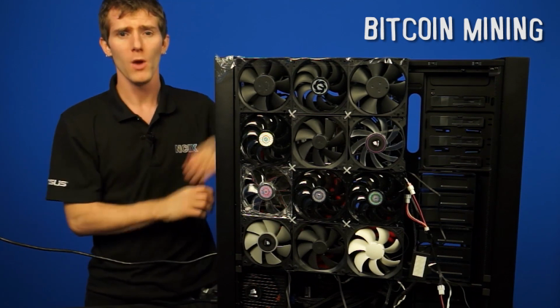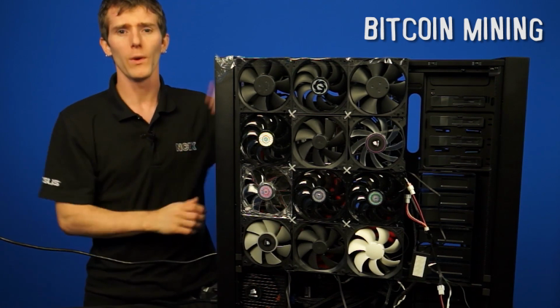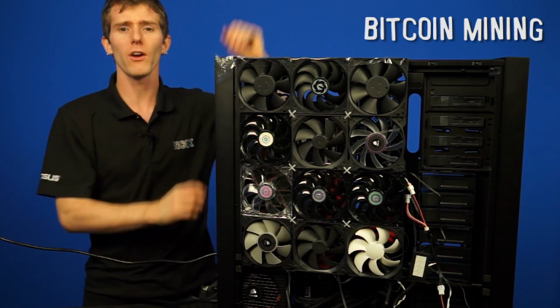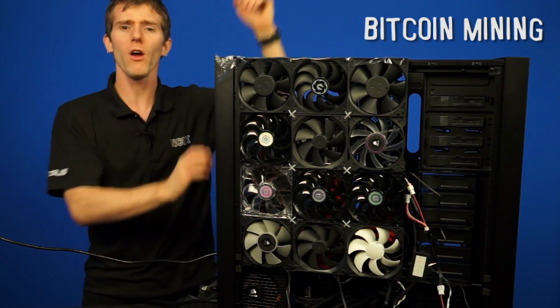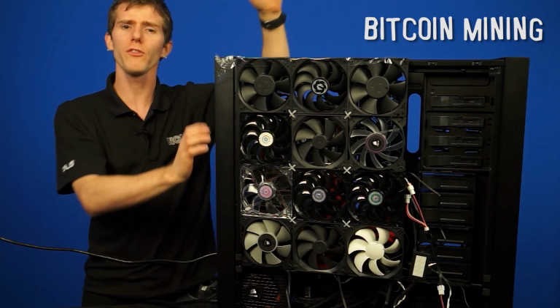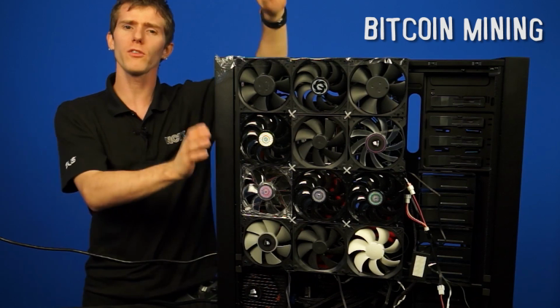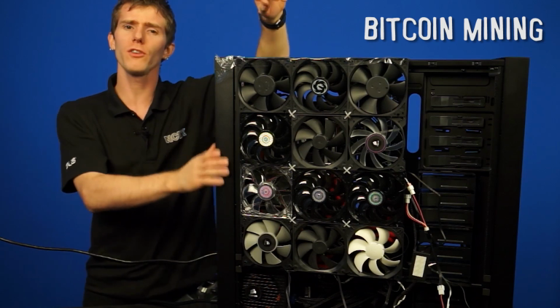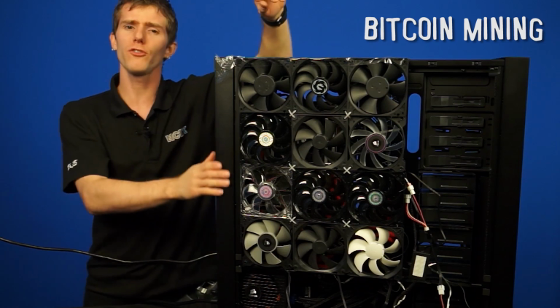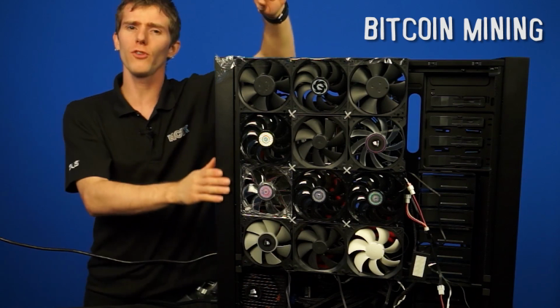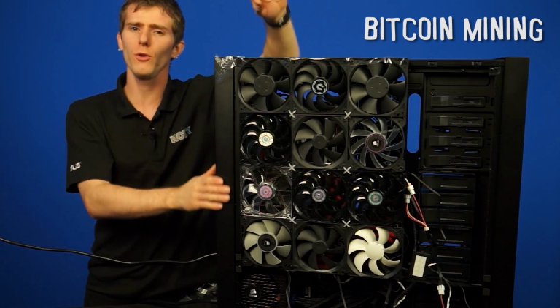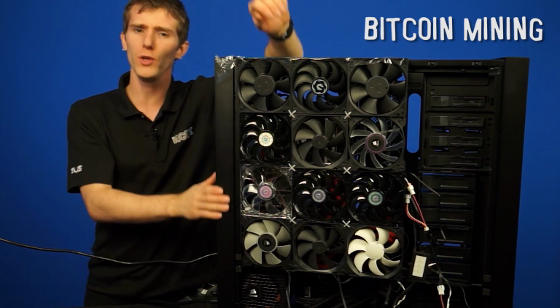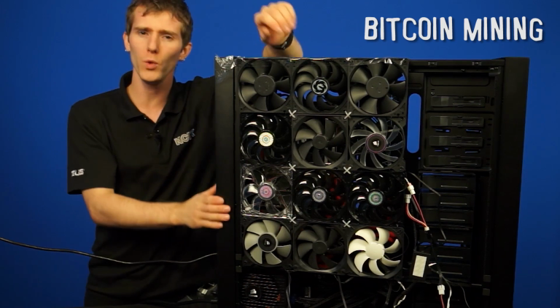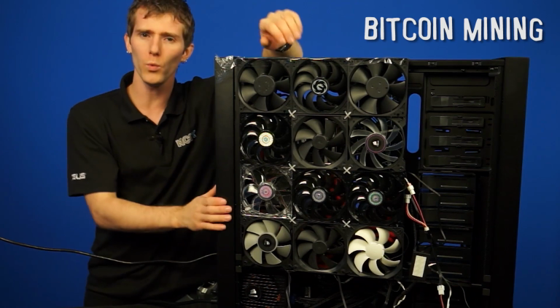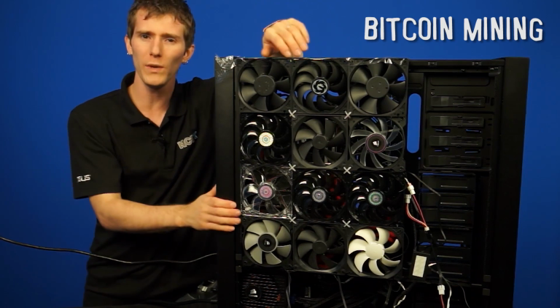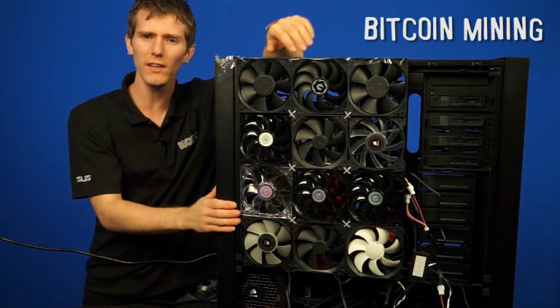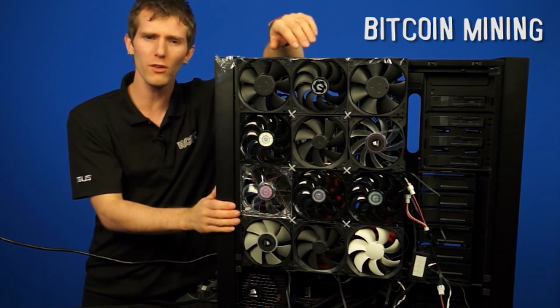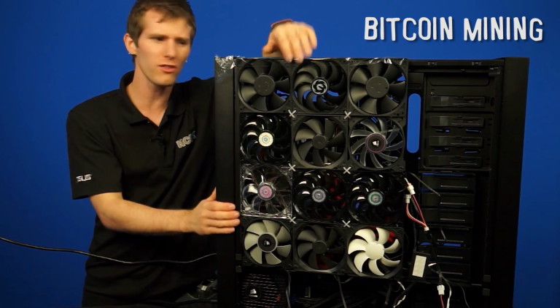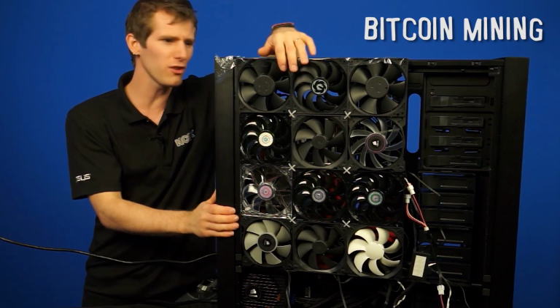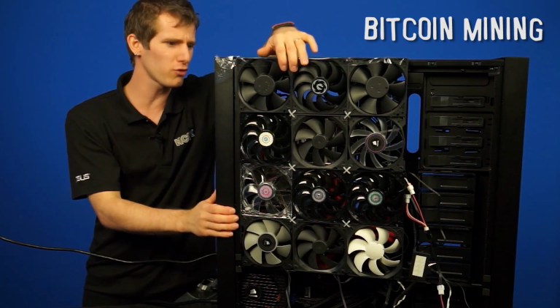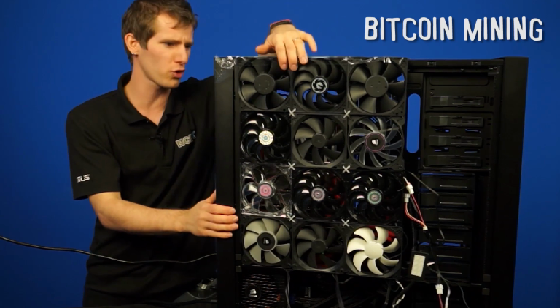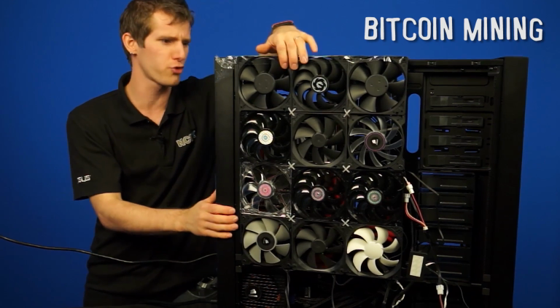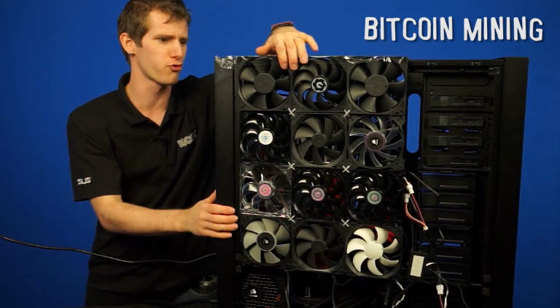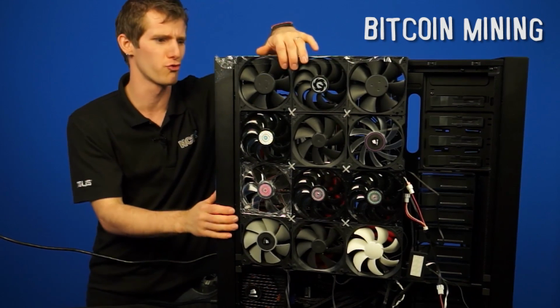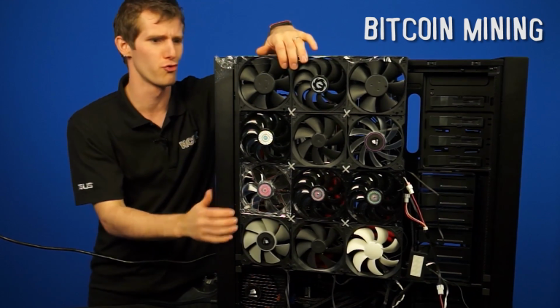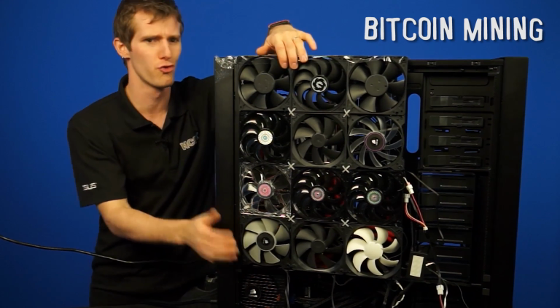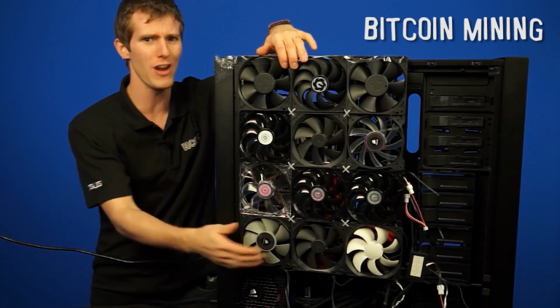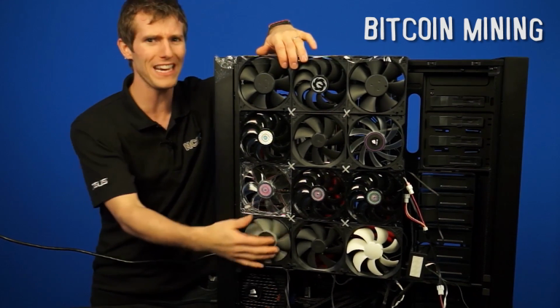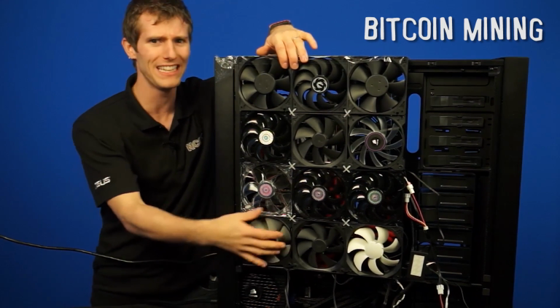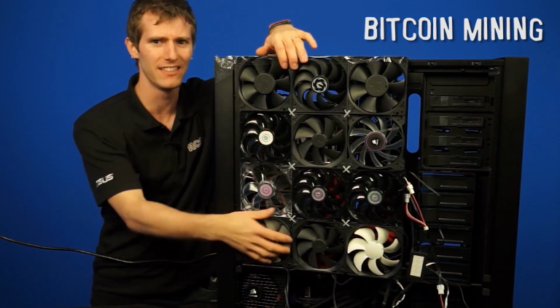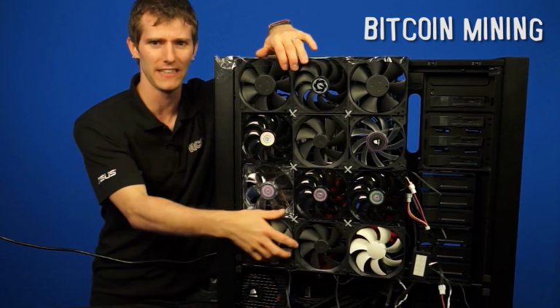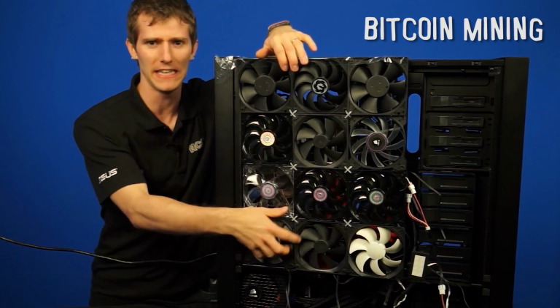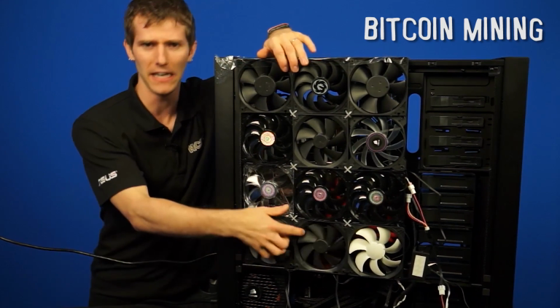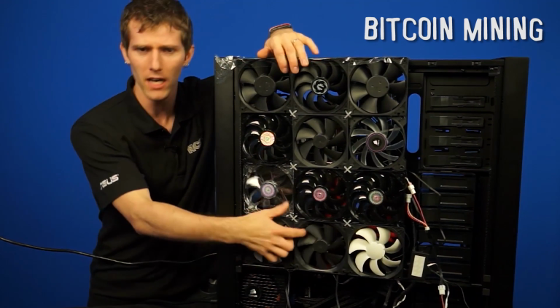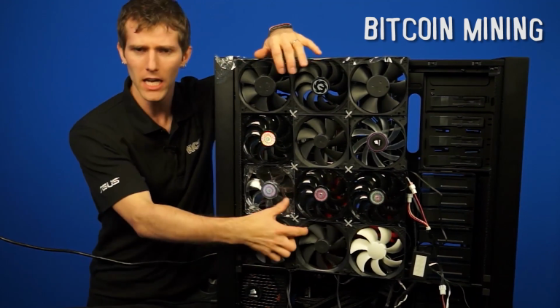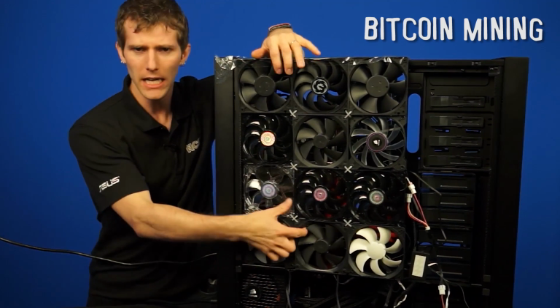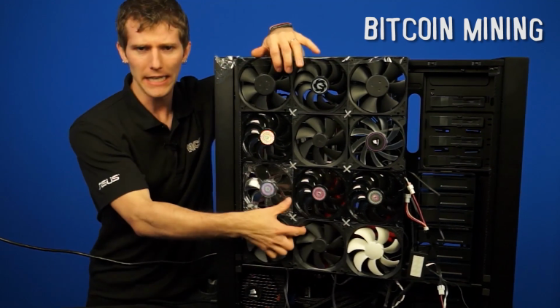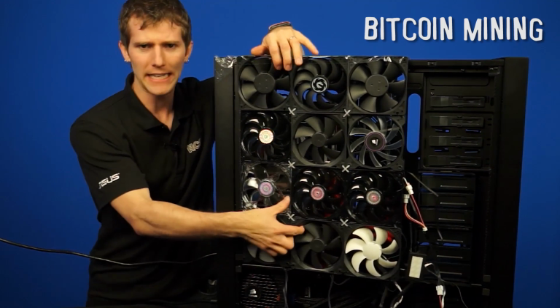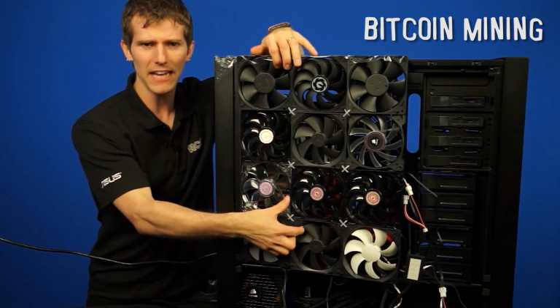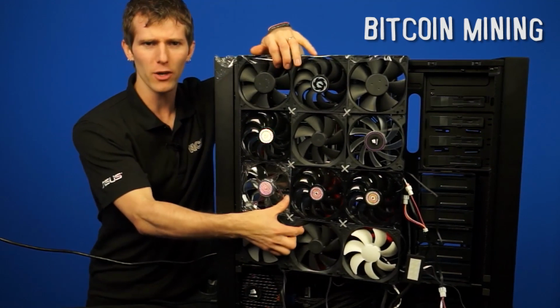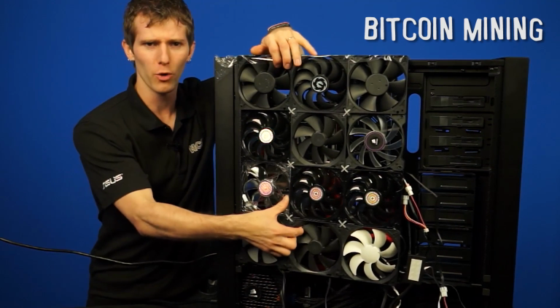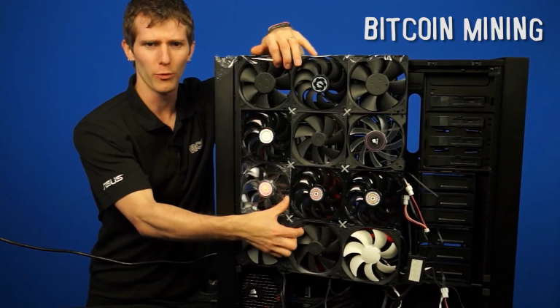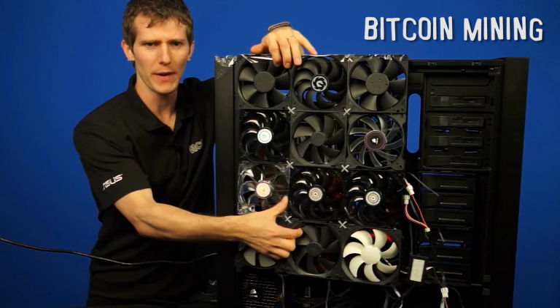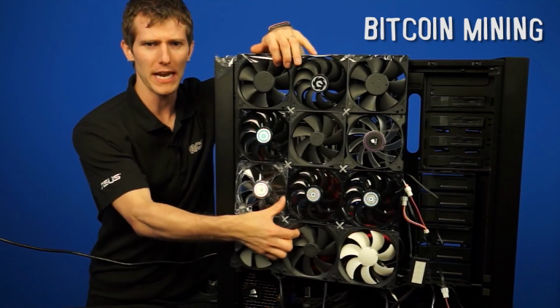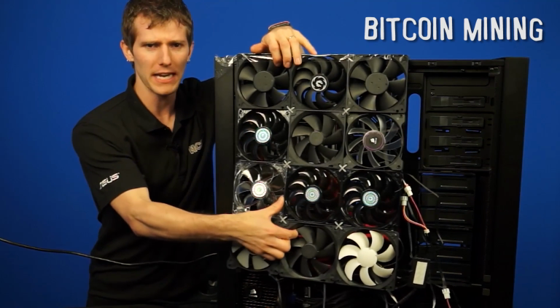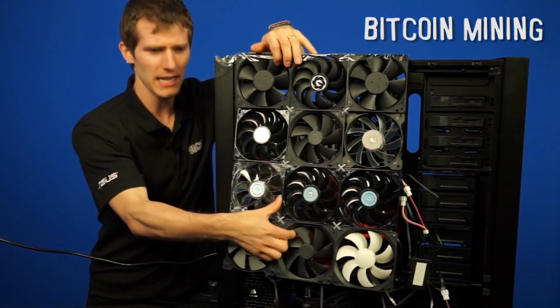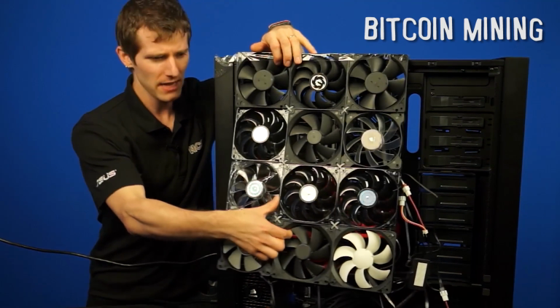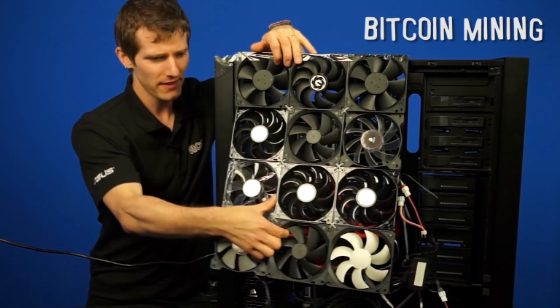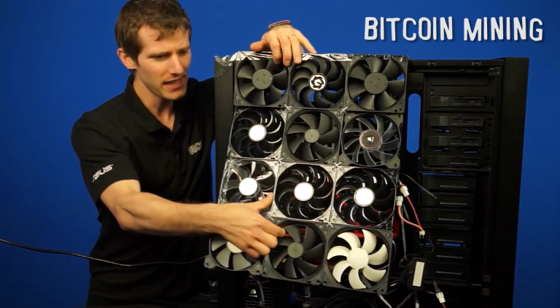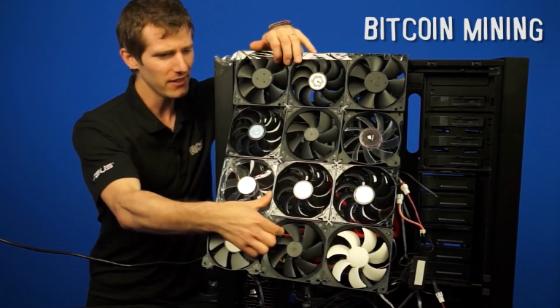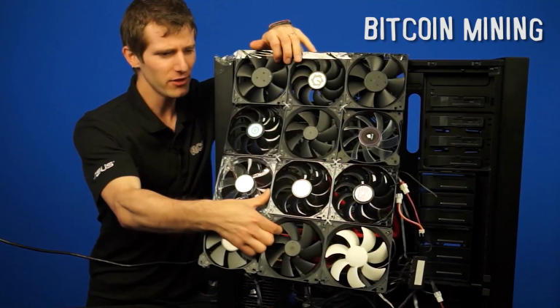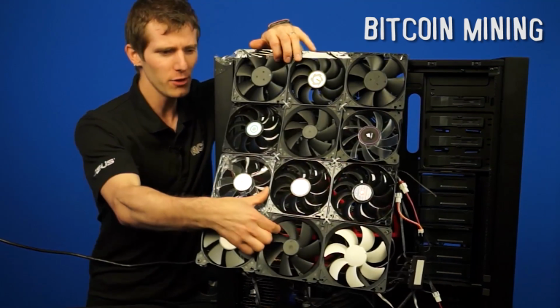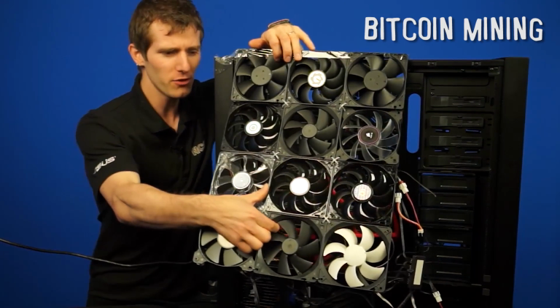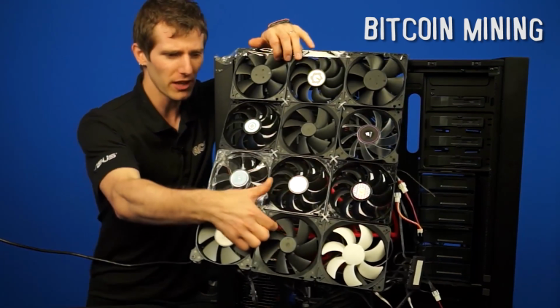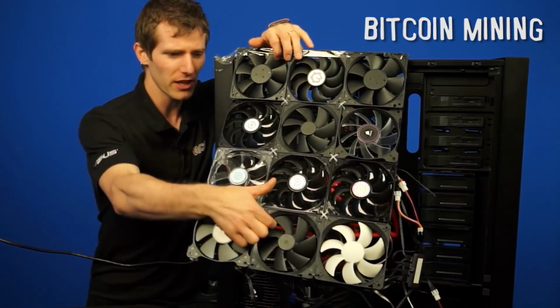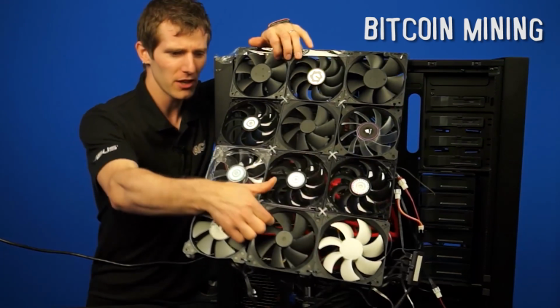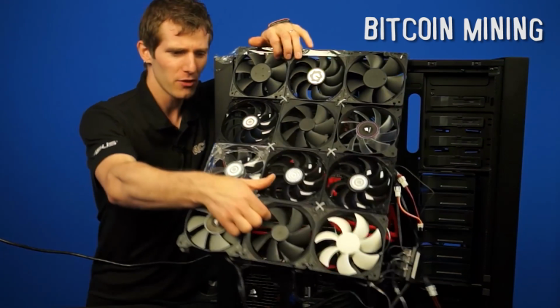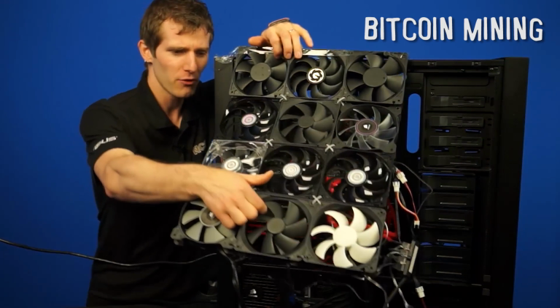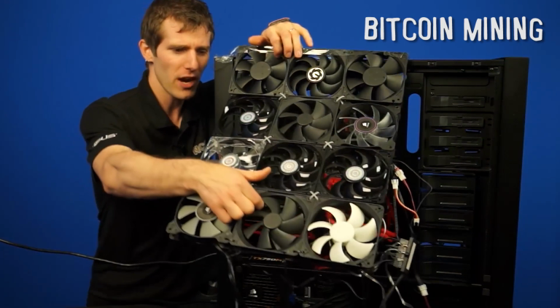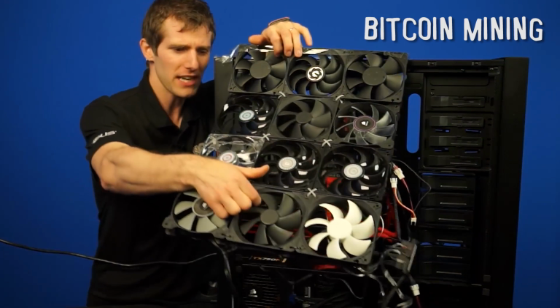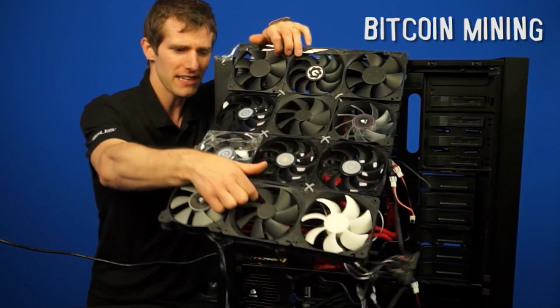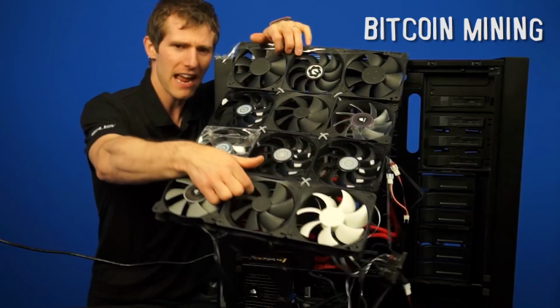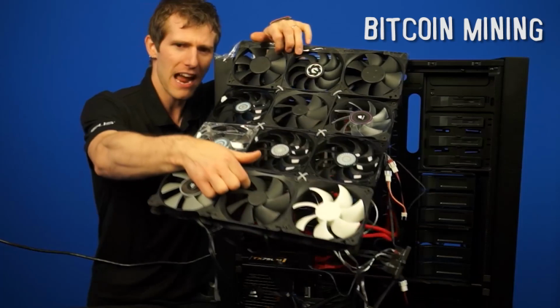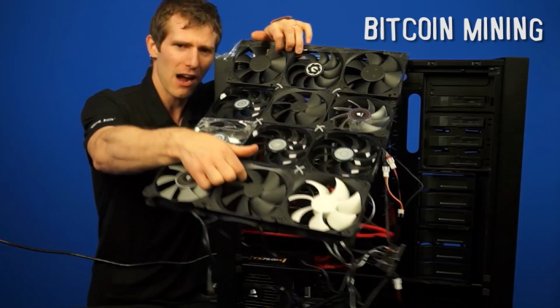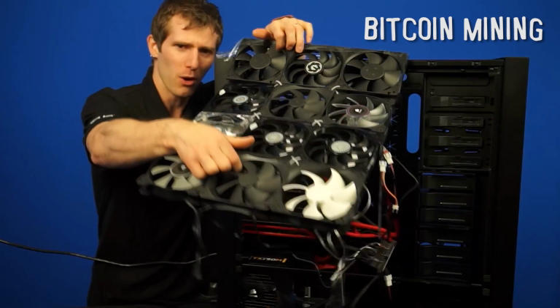We're also going to show you Wheels' crazy ghetto rig that he's using right now for mining.